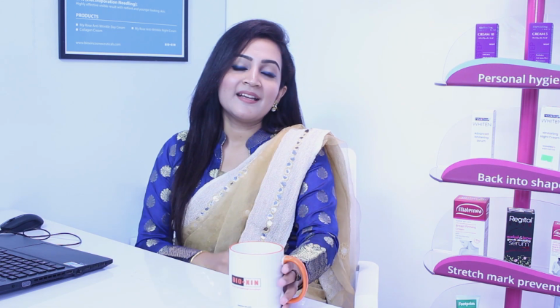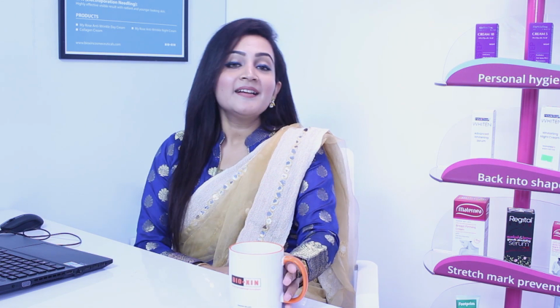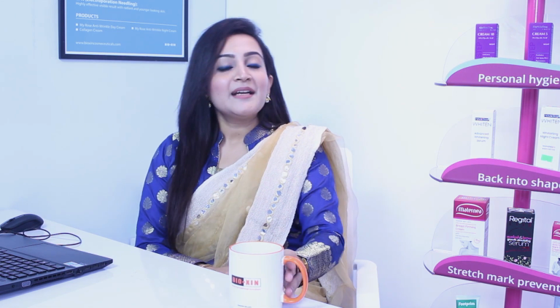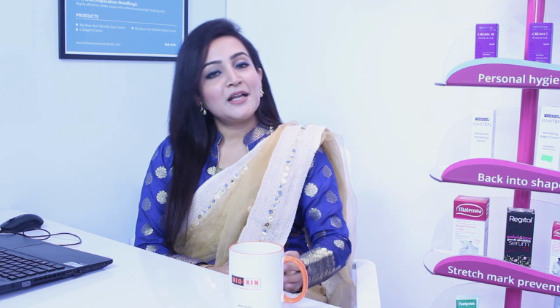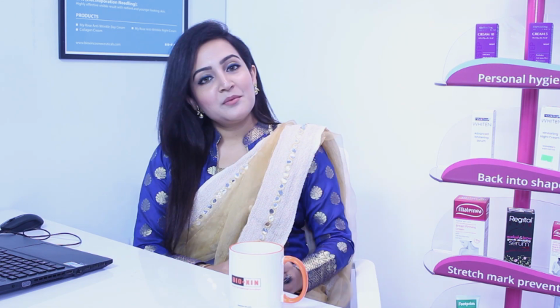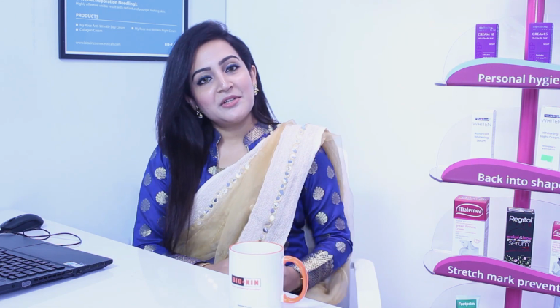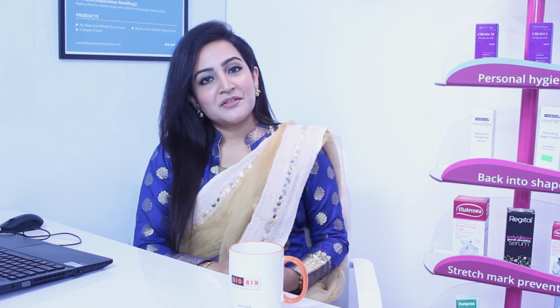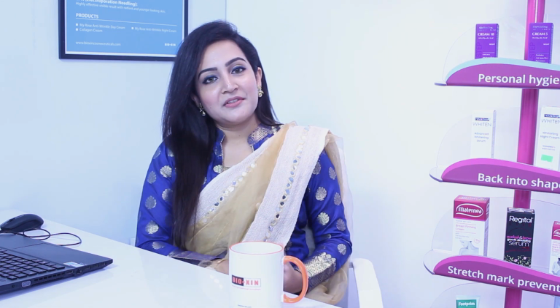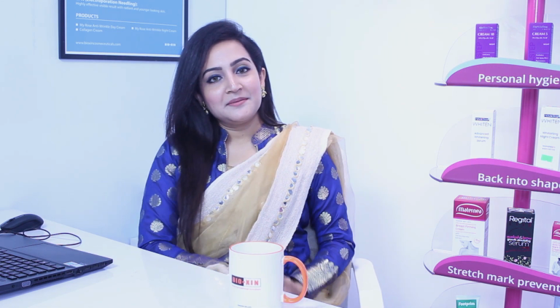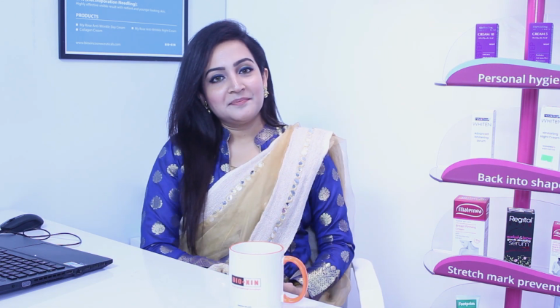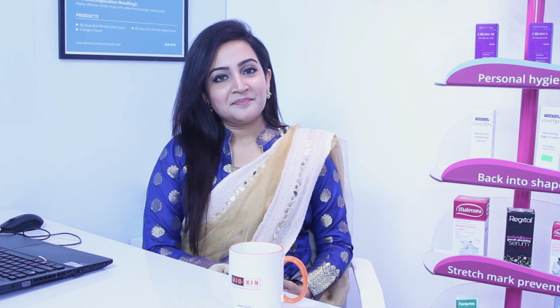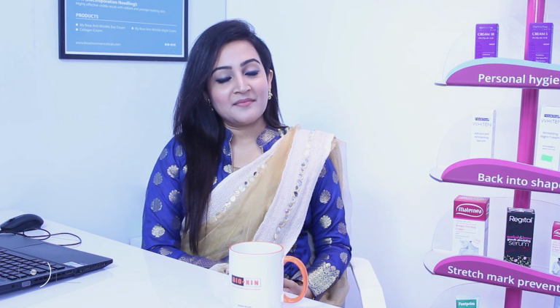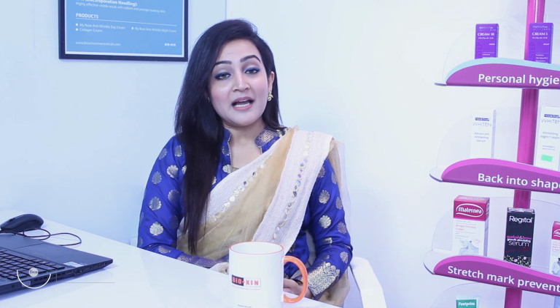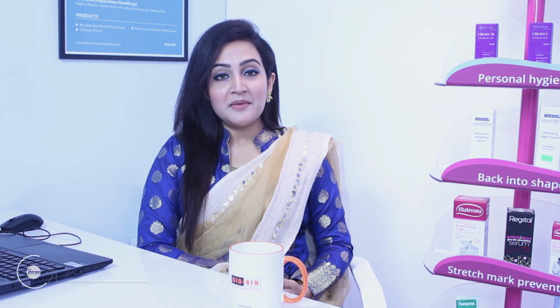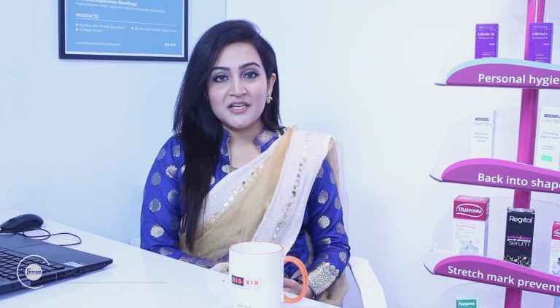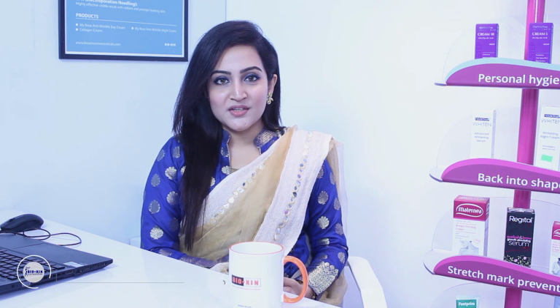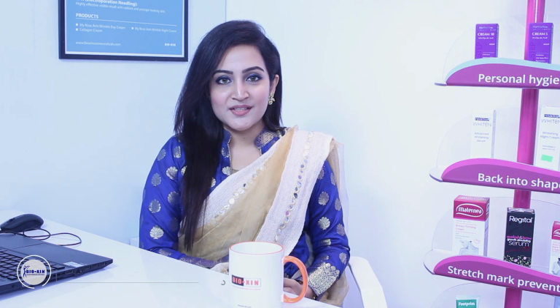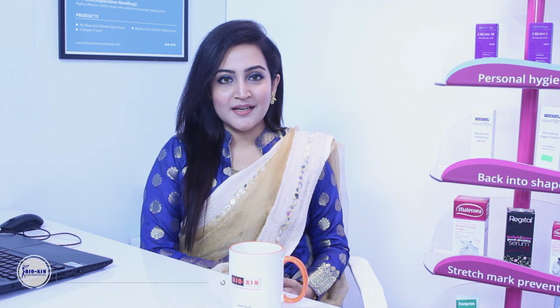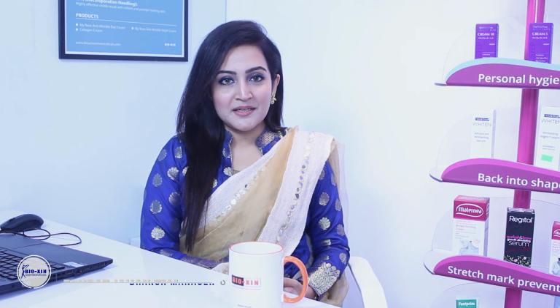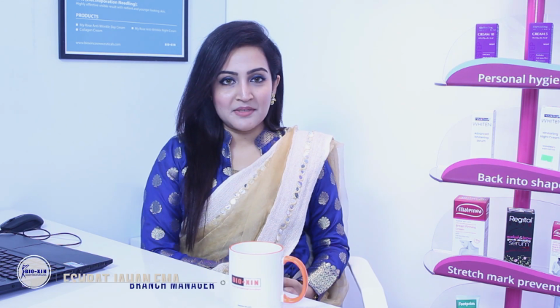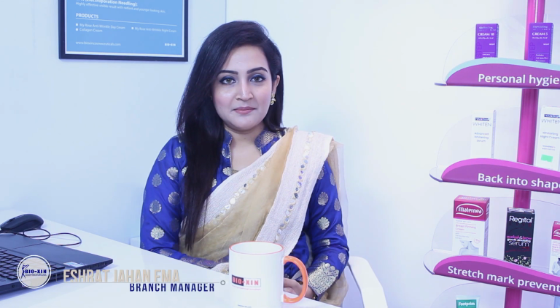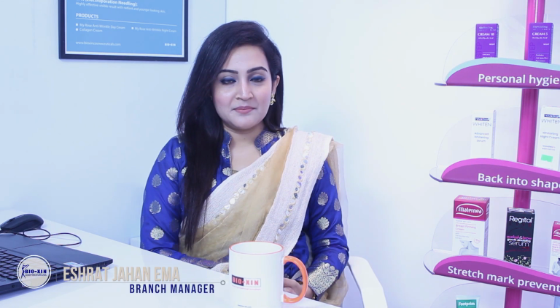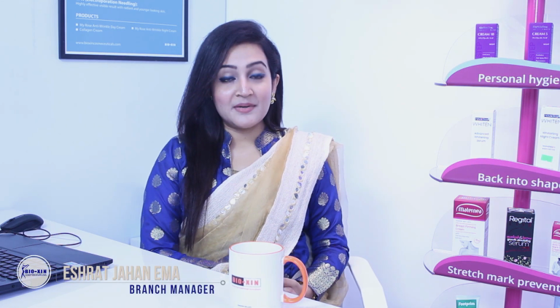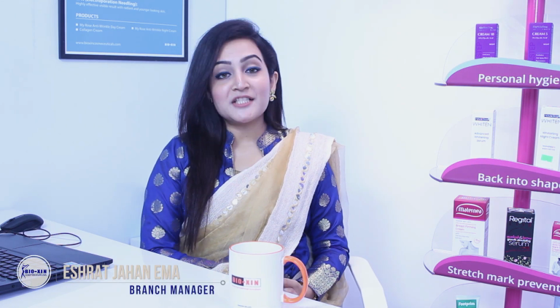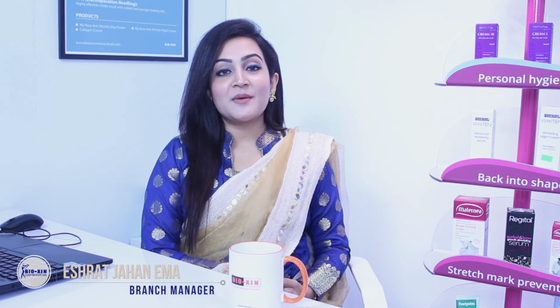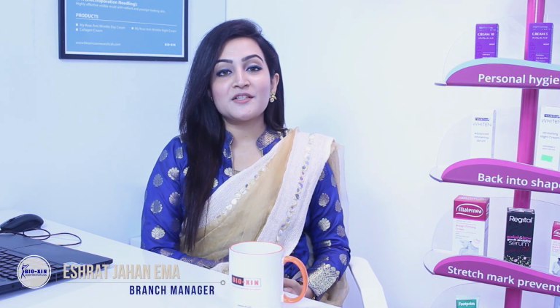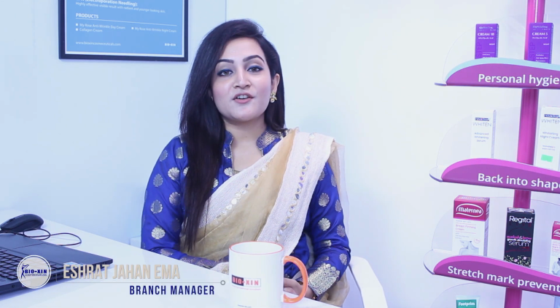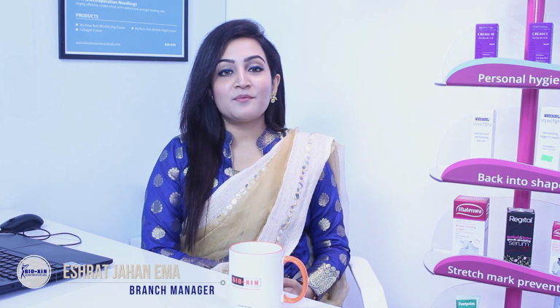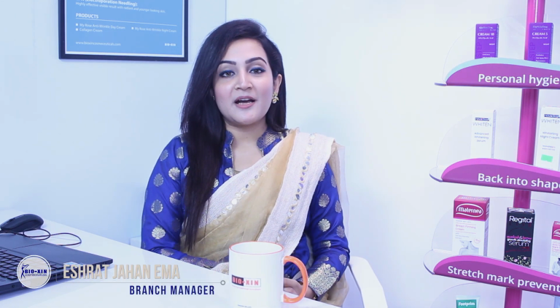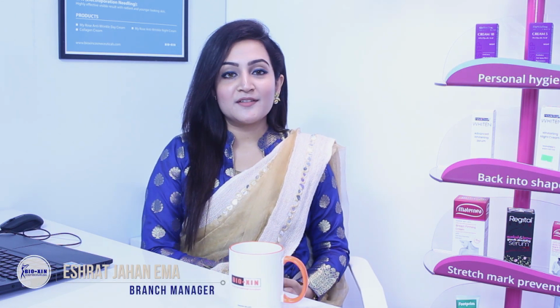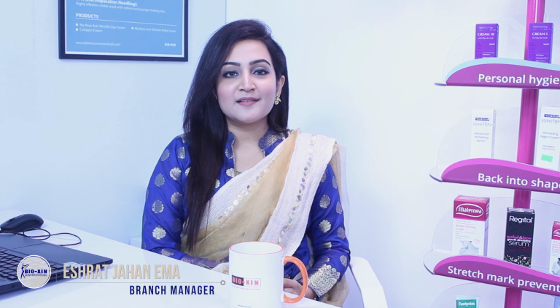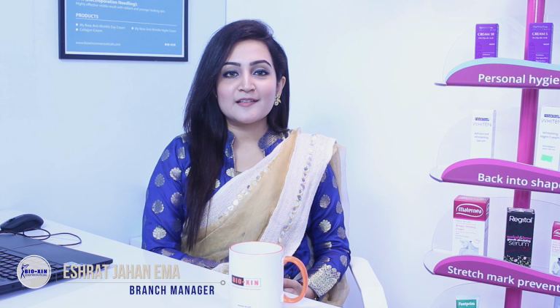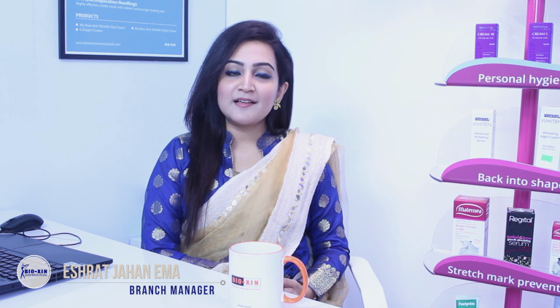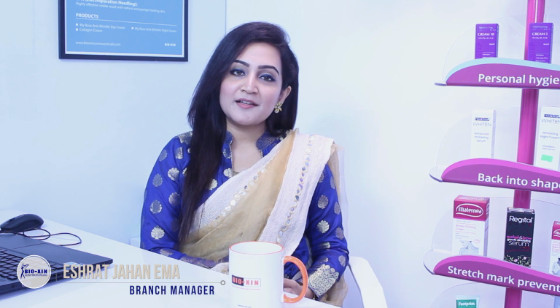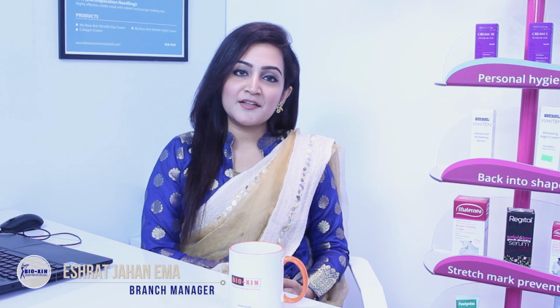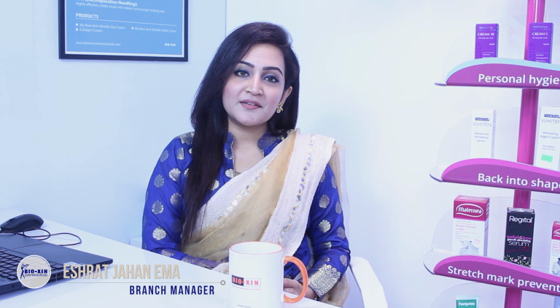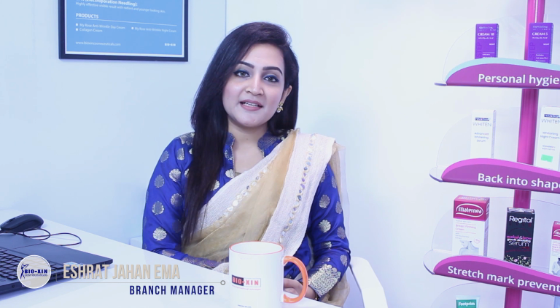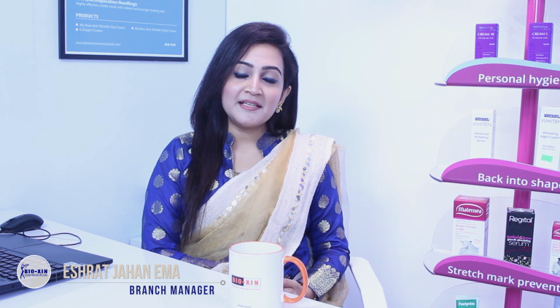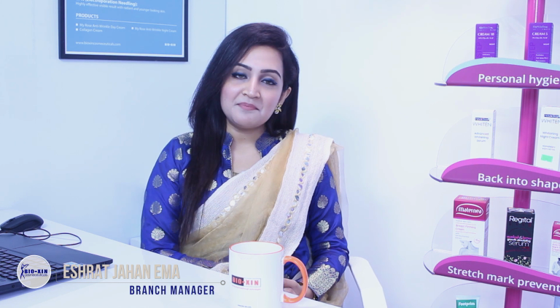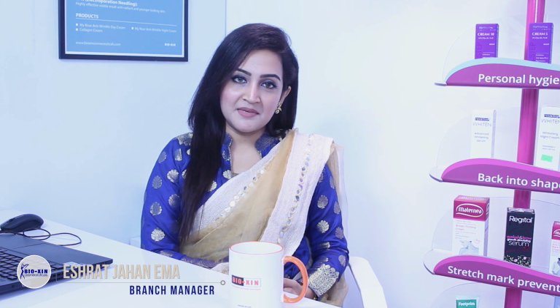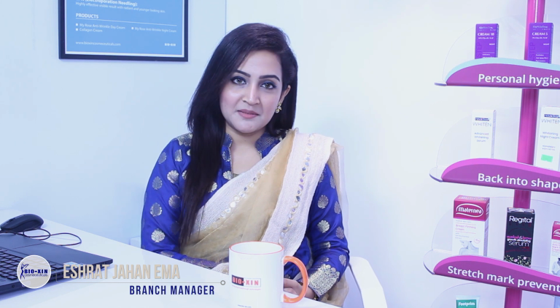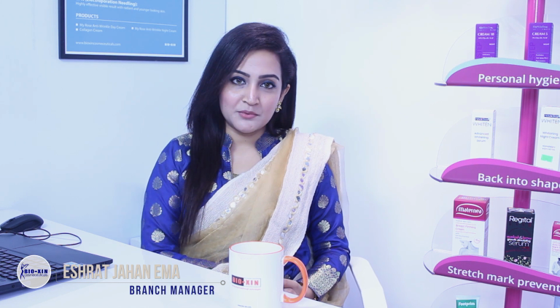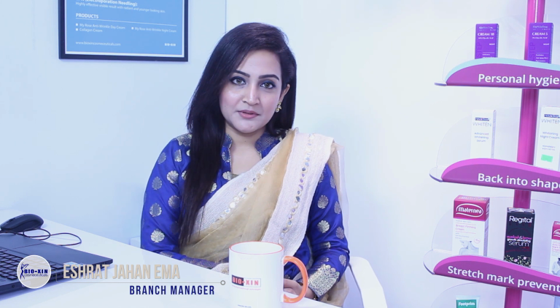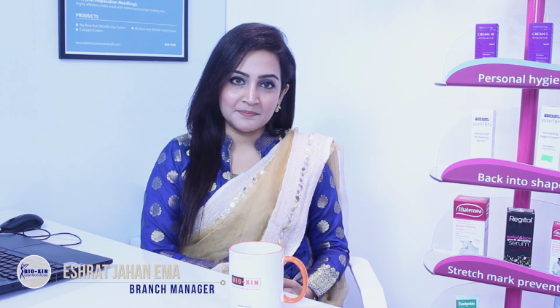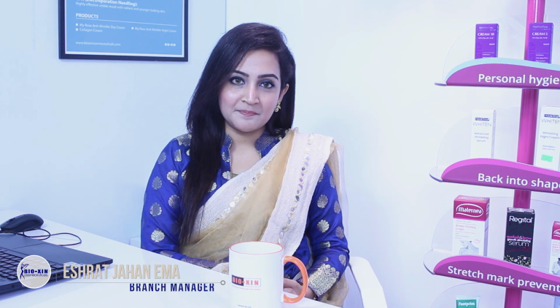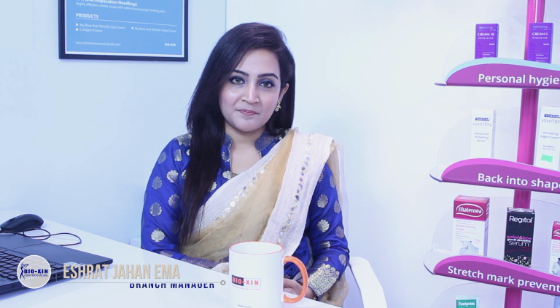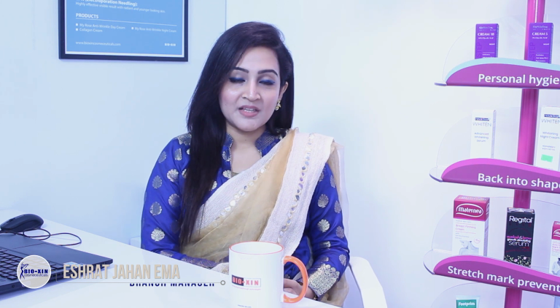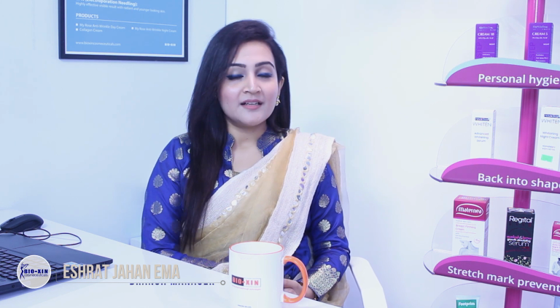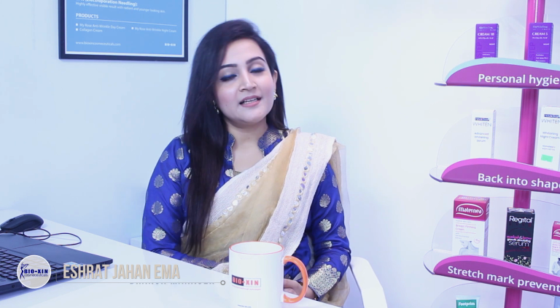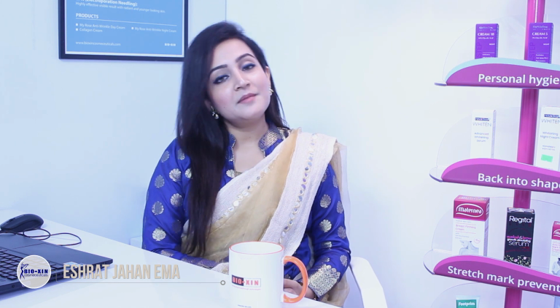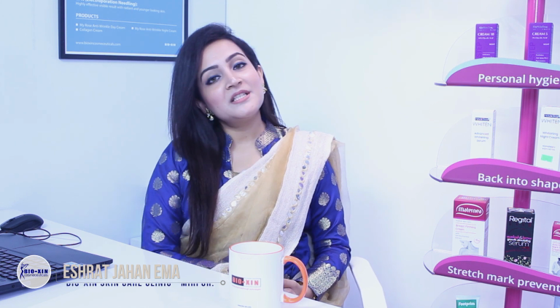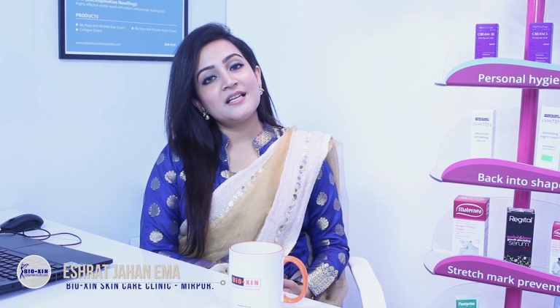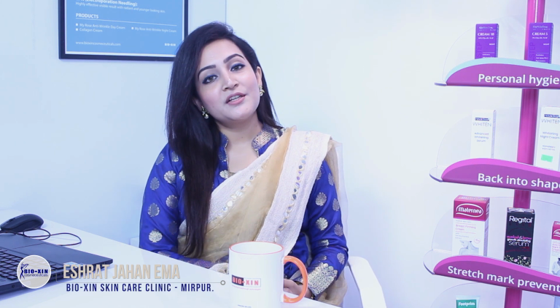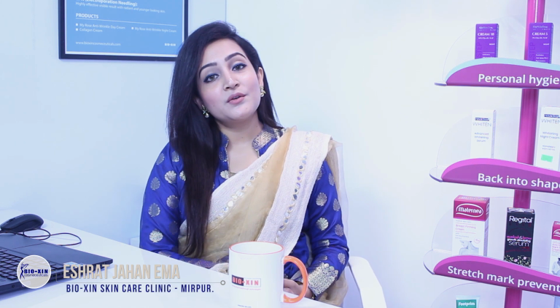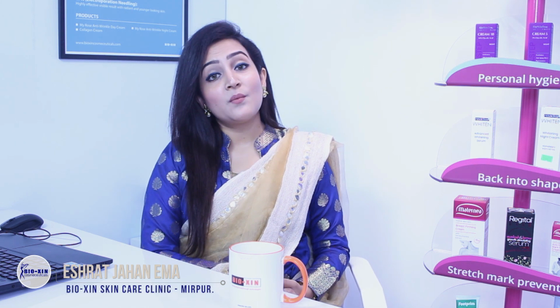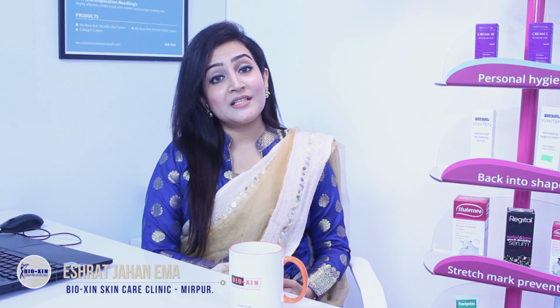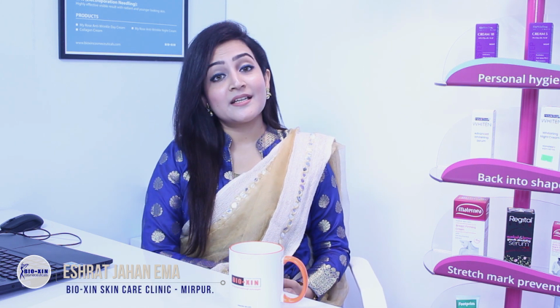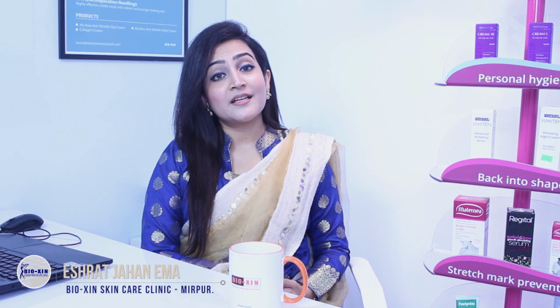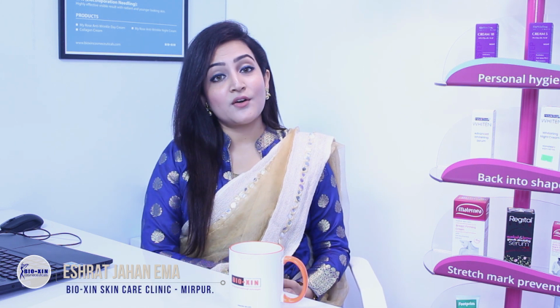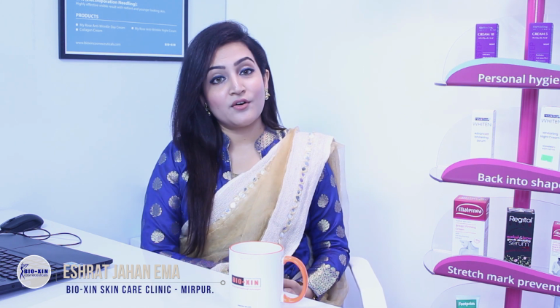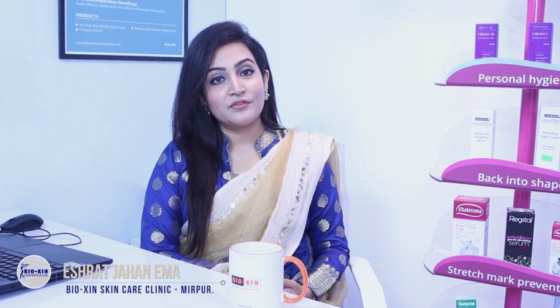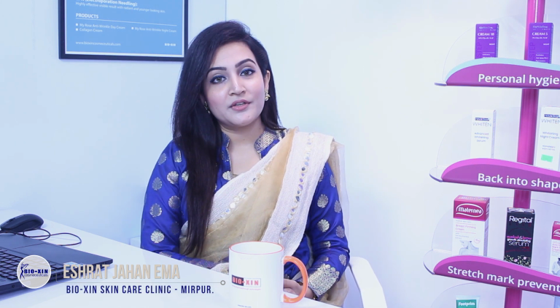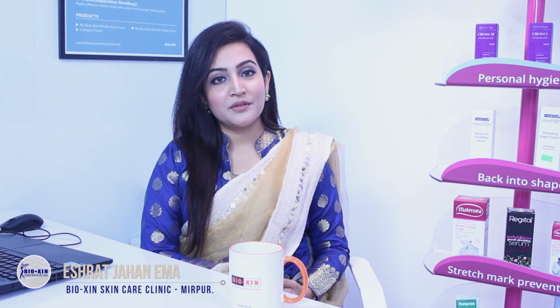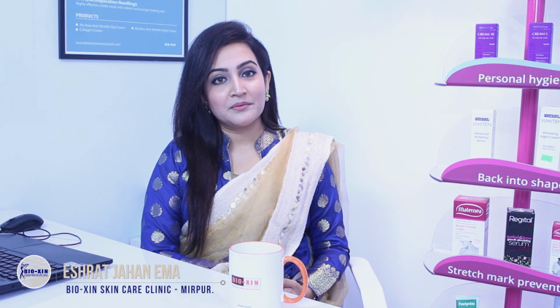Hello beautiful! I am Ishra Jahanima, Branch Manager of Bison Skin Care Clinic, Mirpur. Let me tell you what I can offer you.